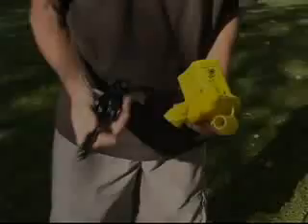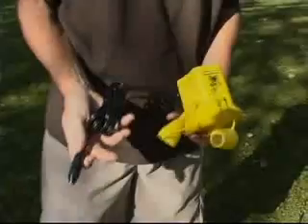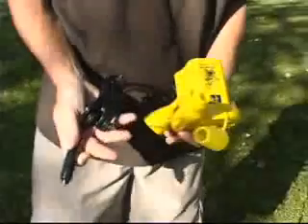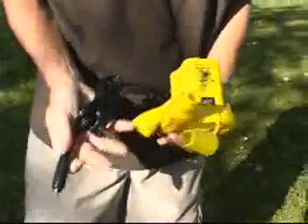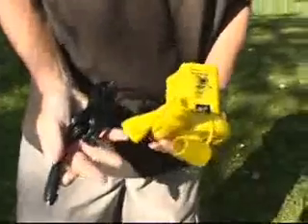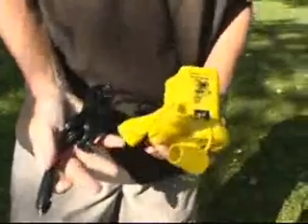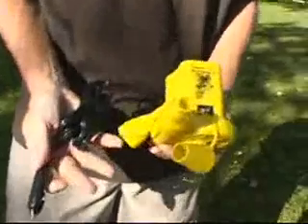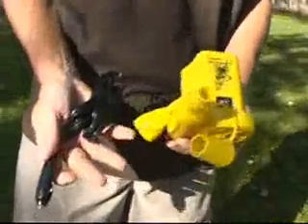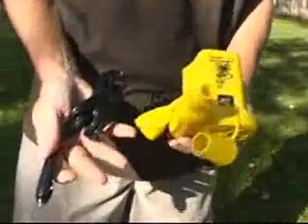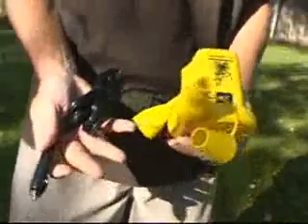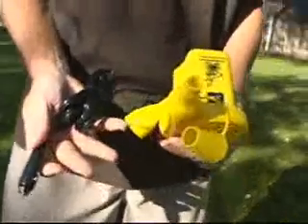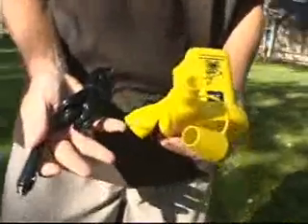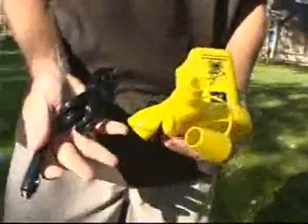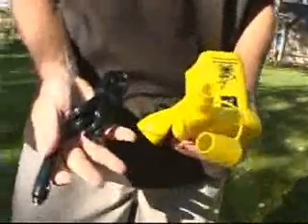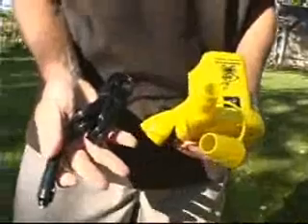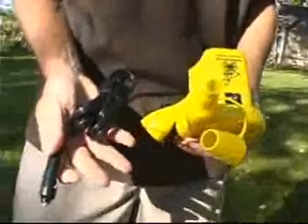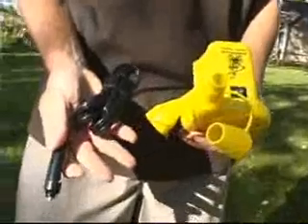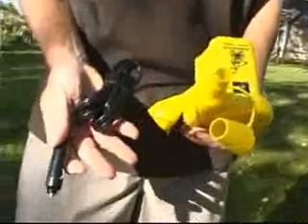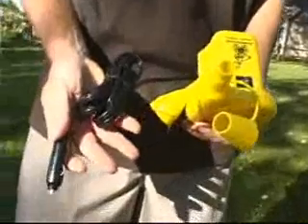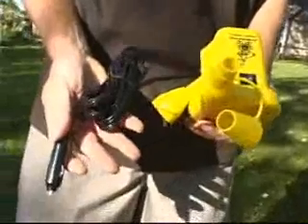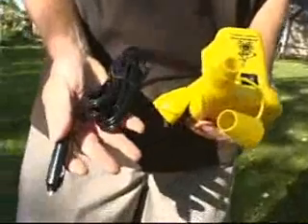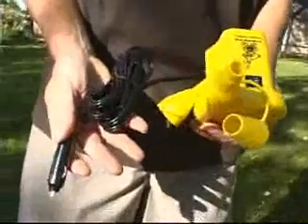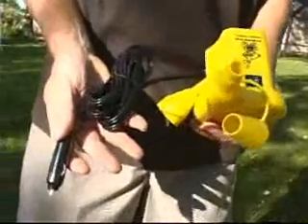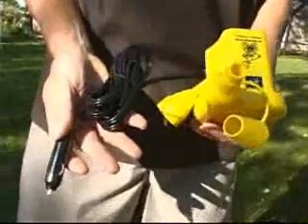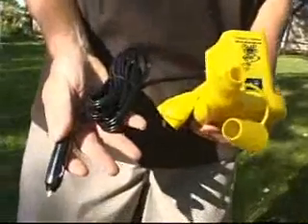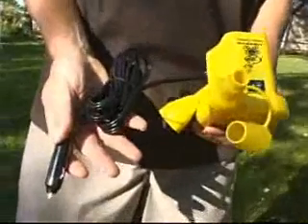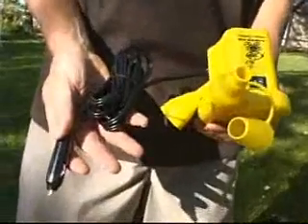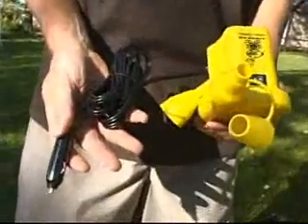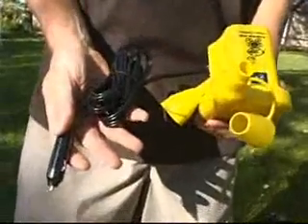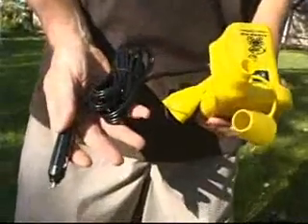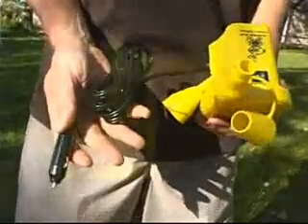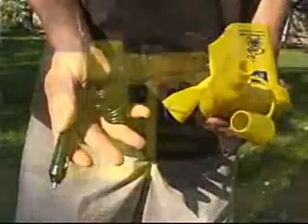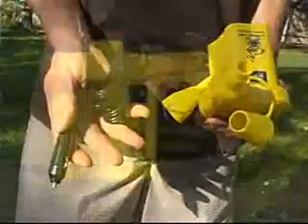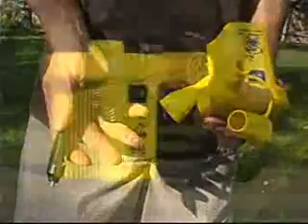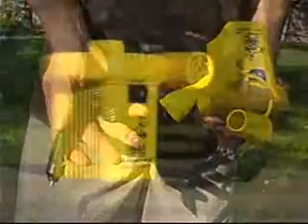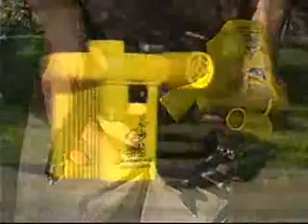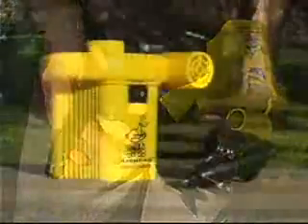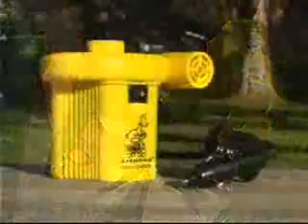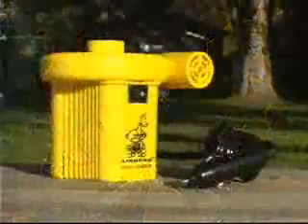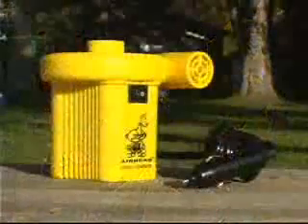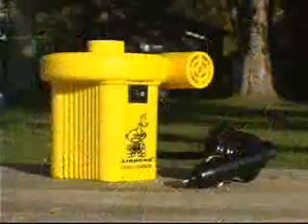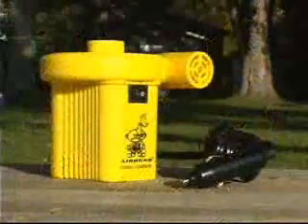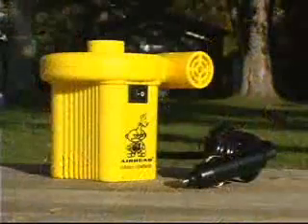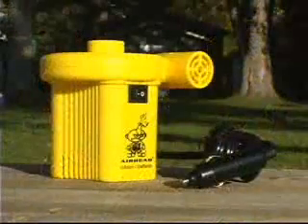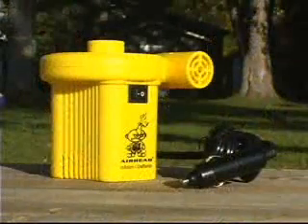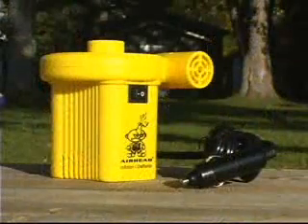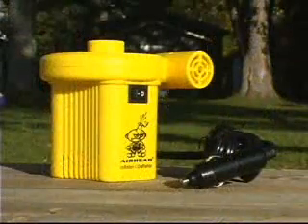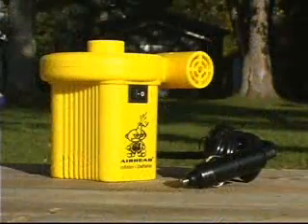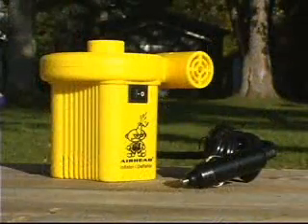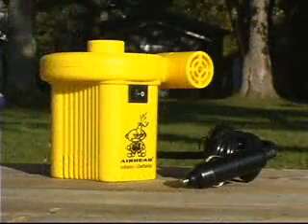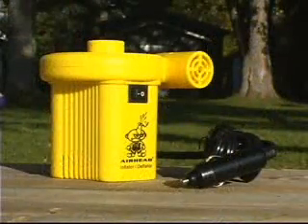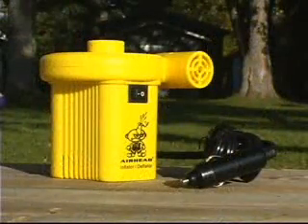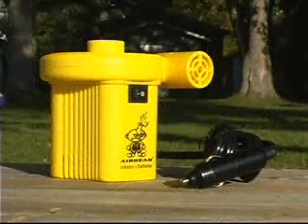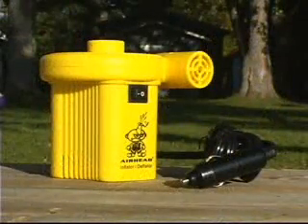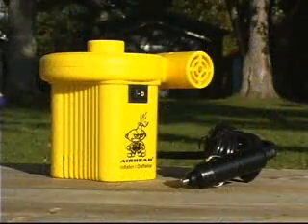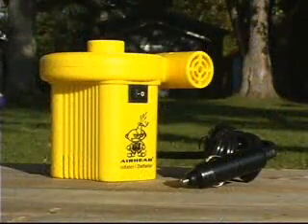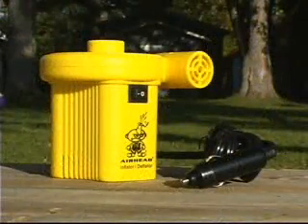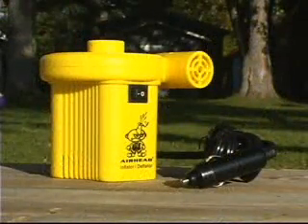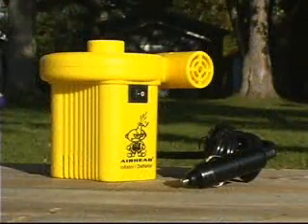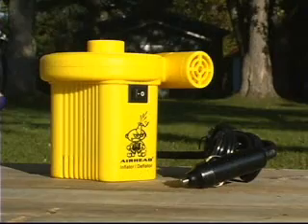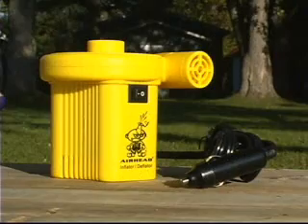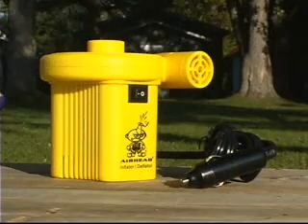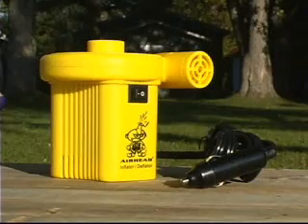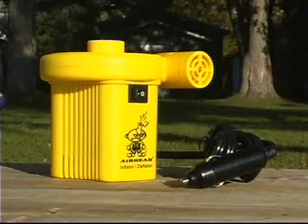Option number two is also an electric pump. It works great and will plug into your cigarette lighter of your boat or your car.